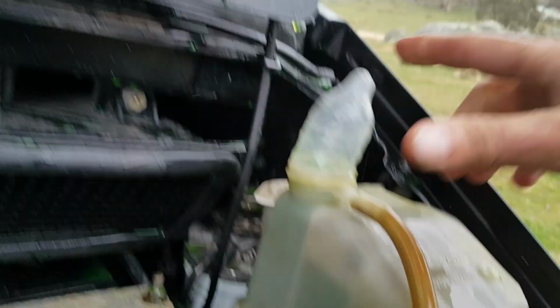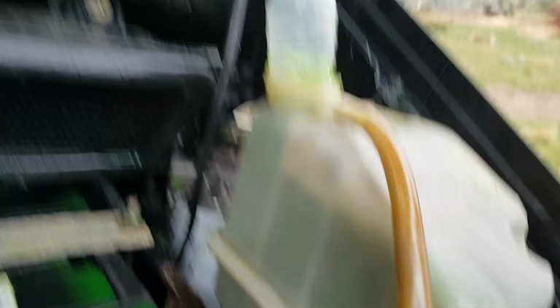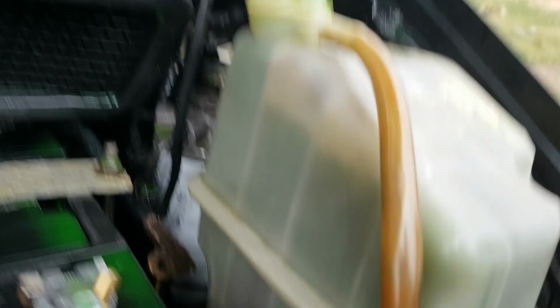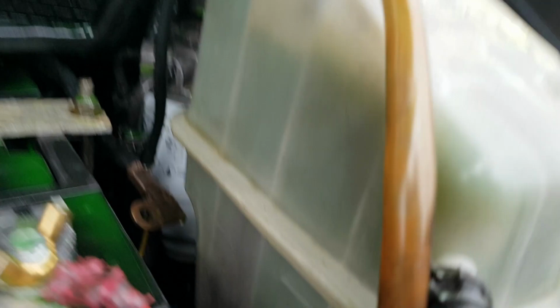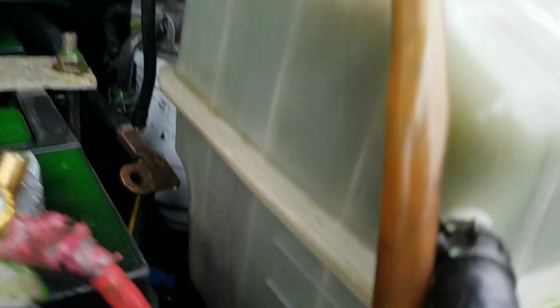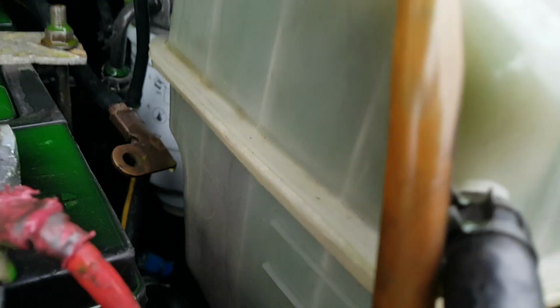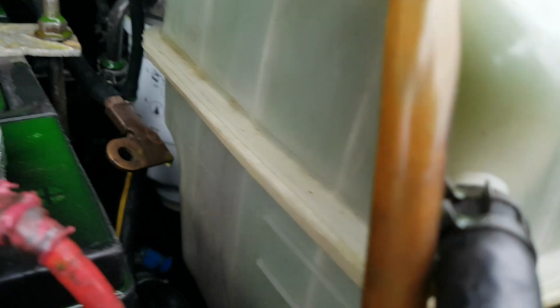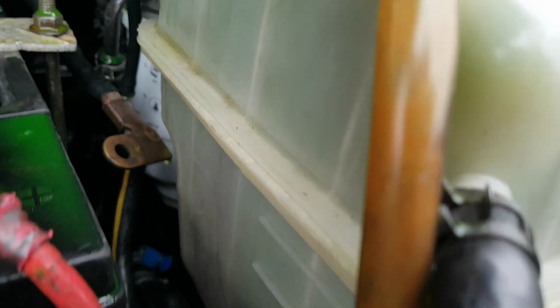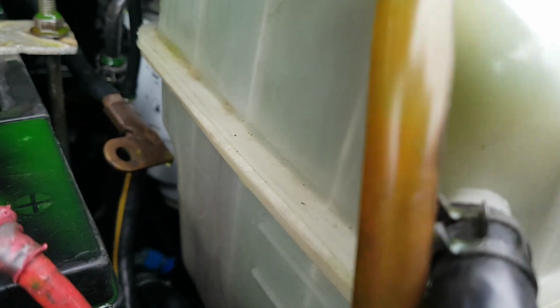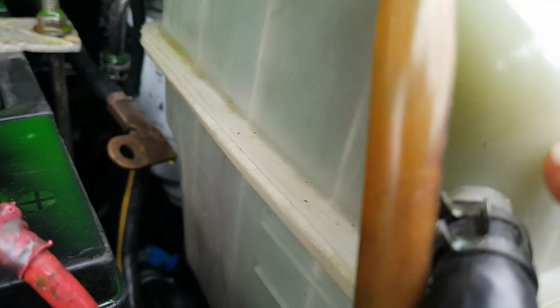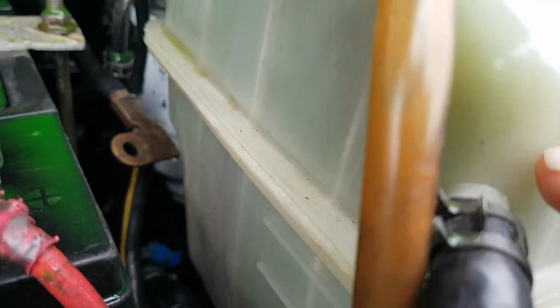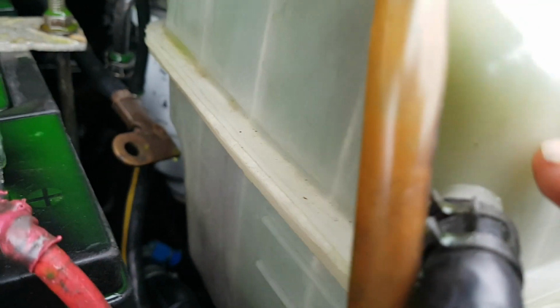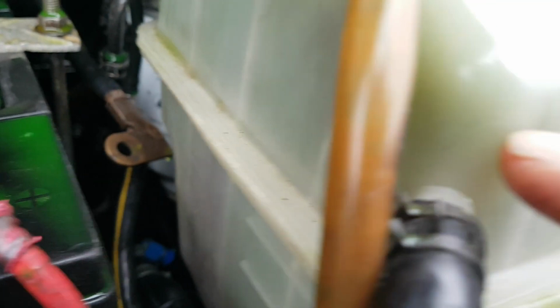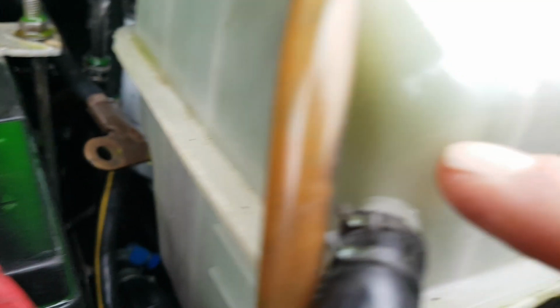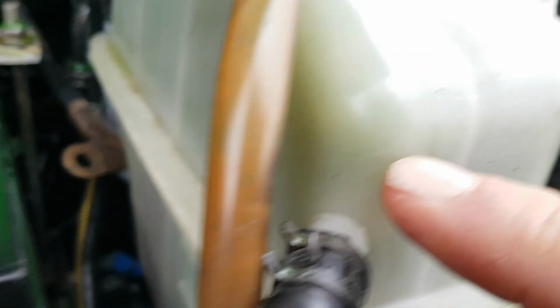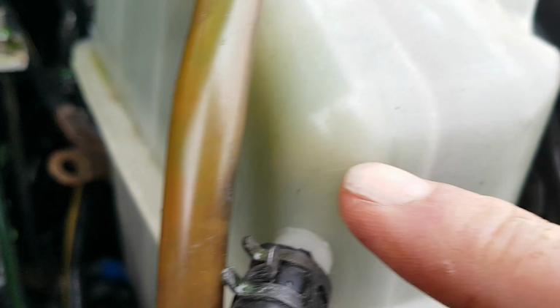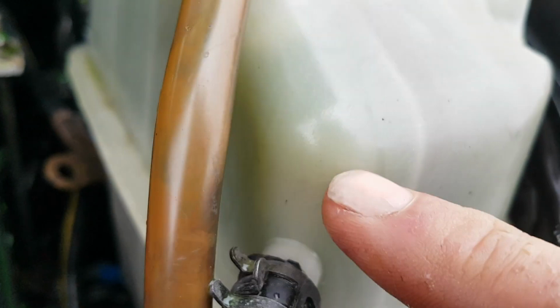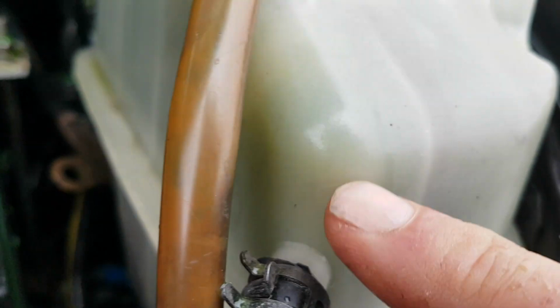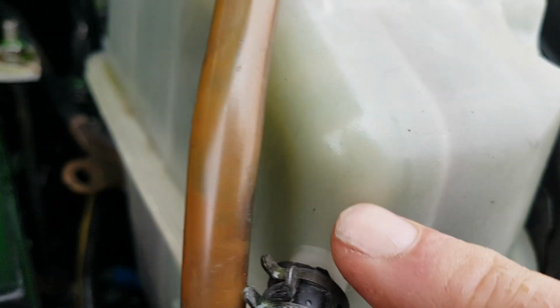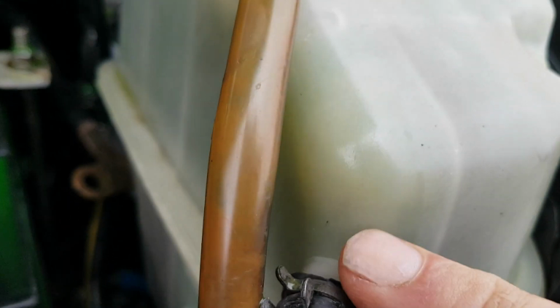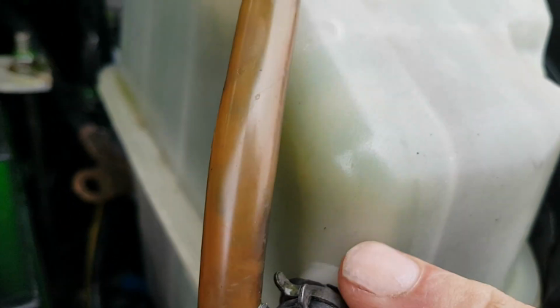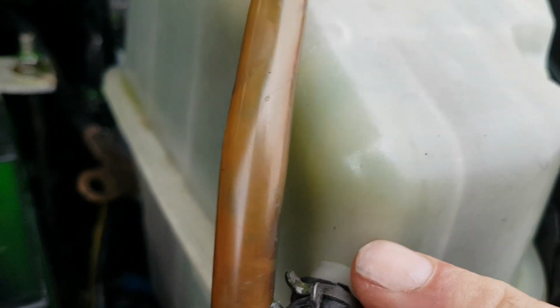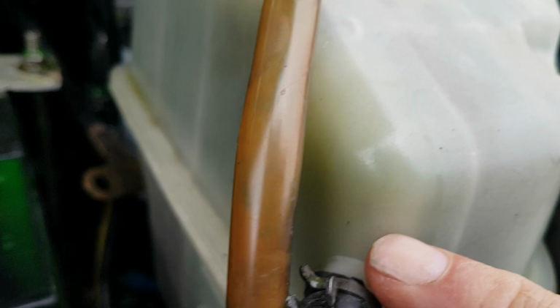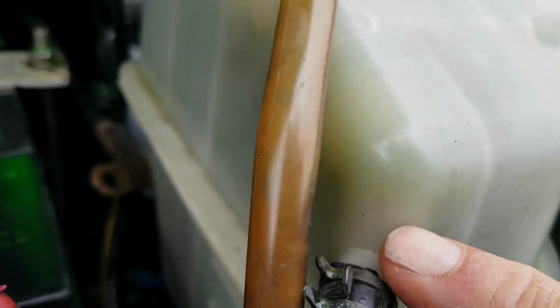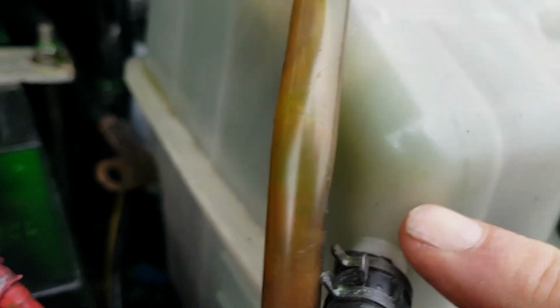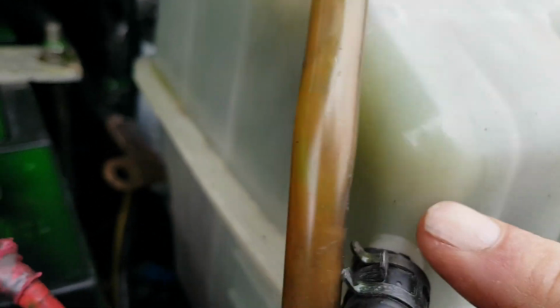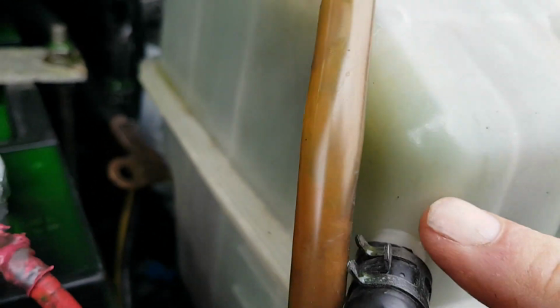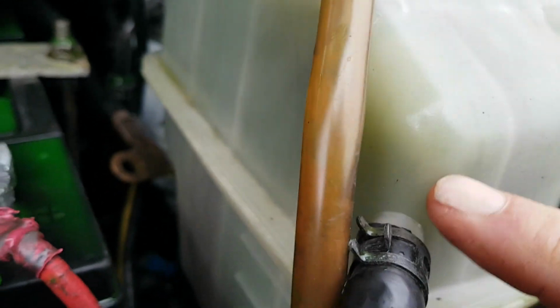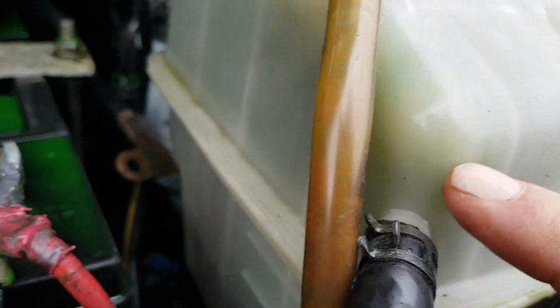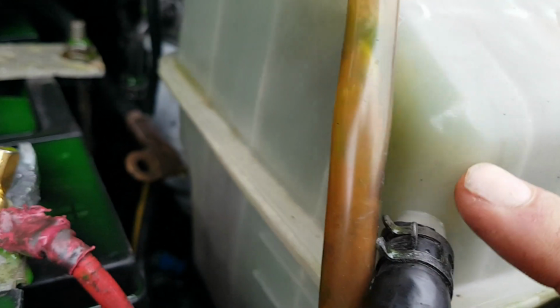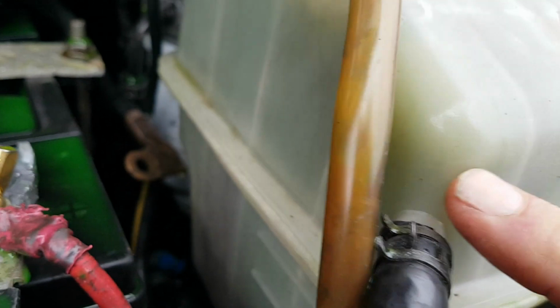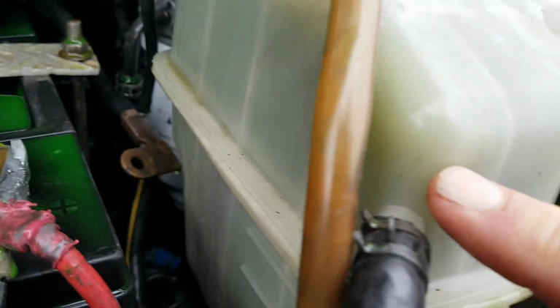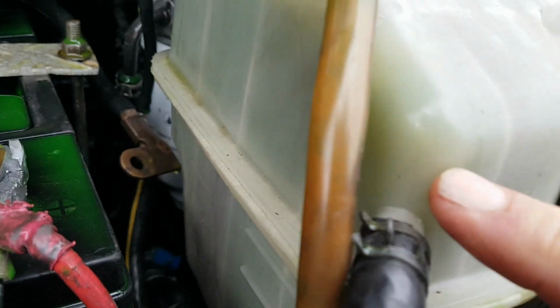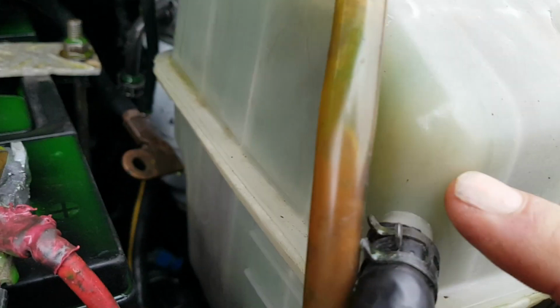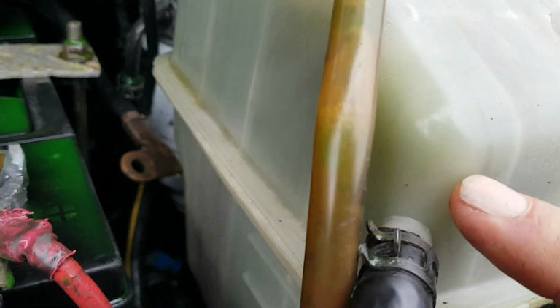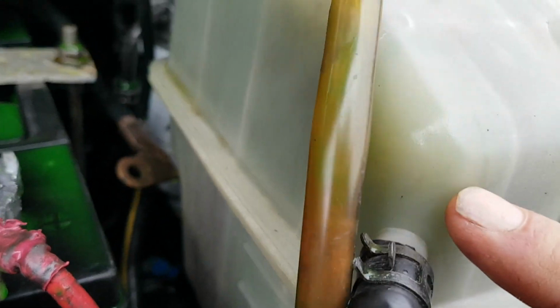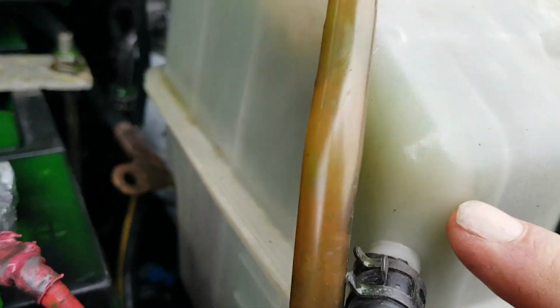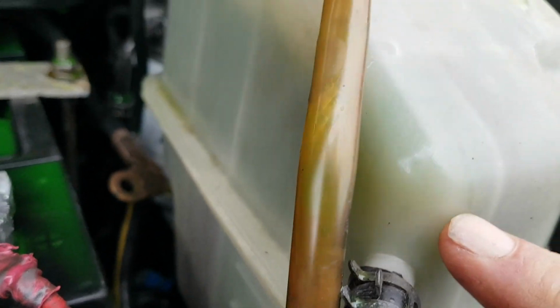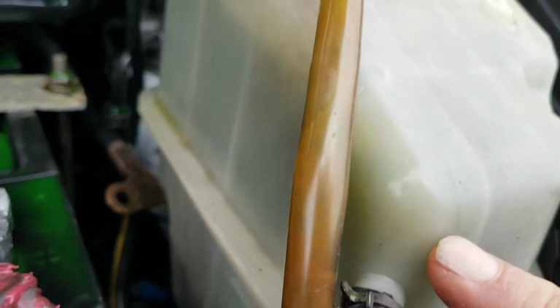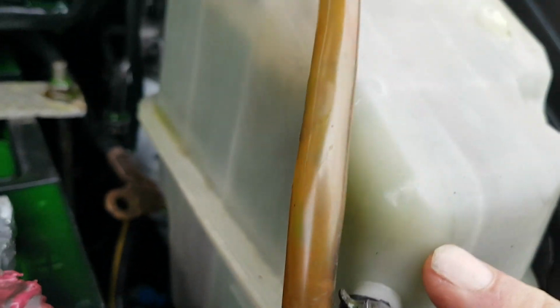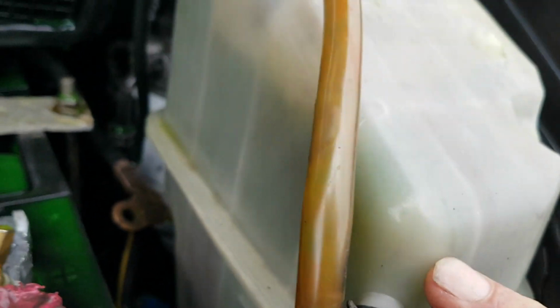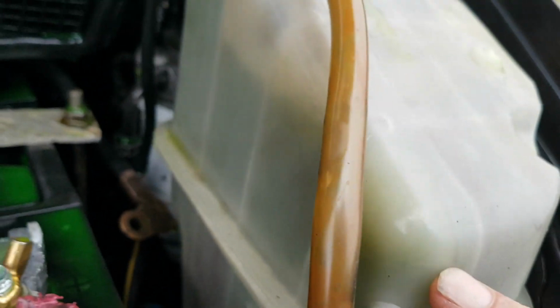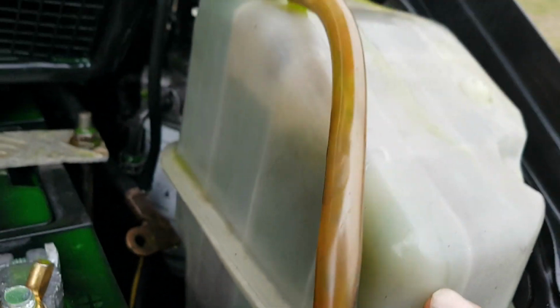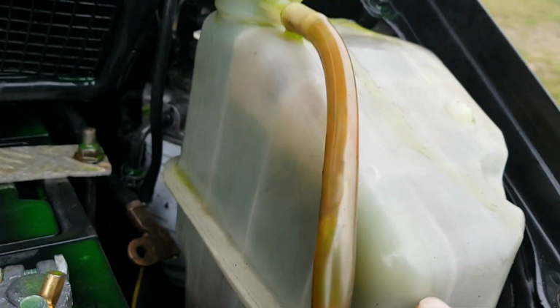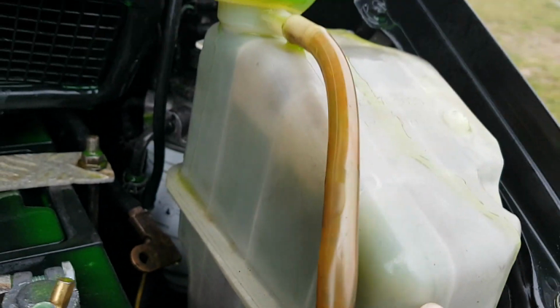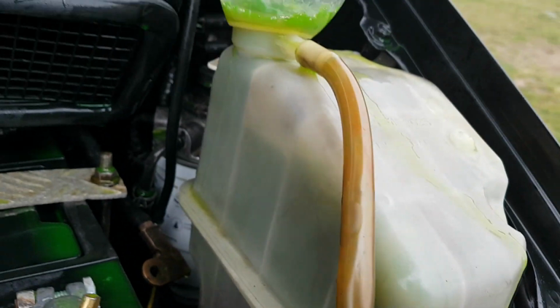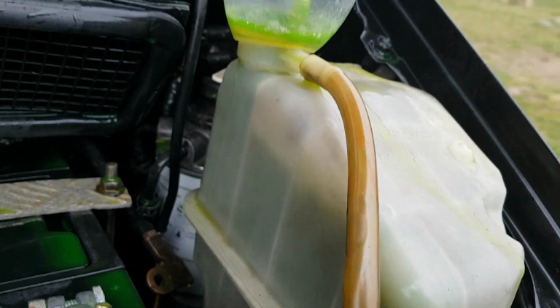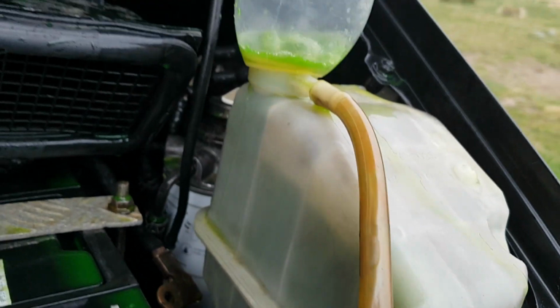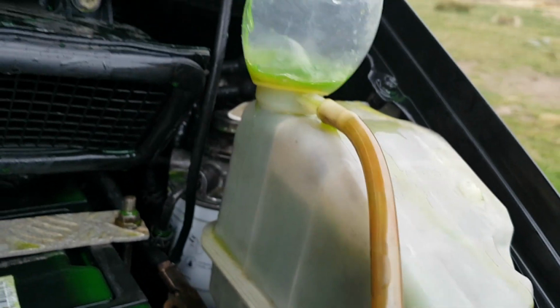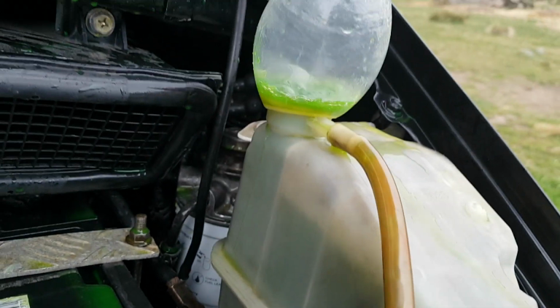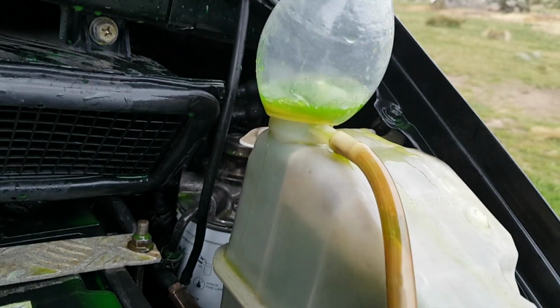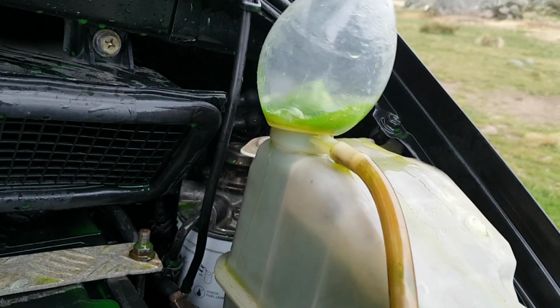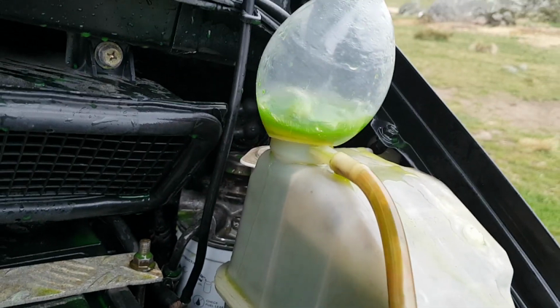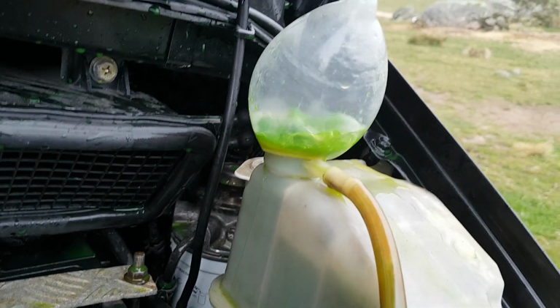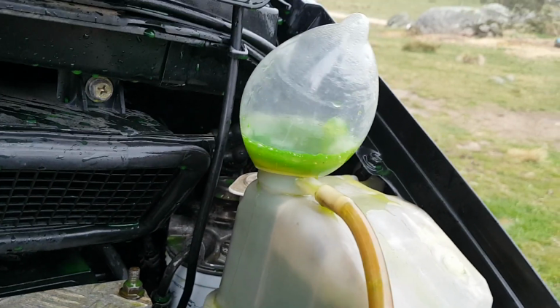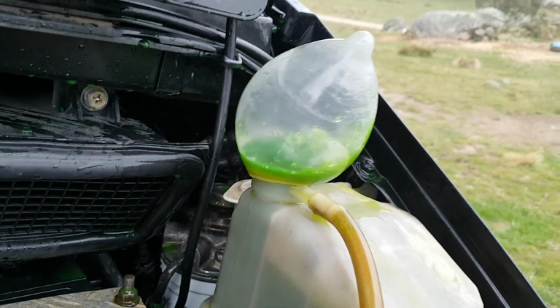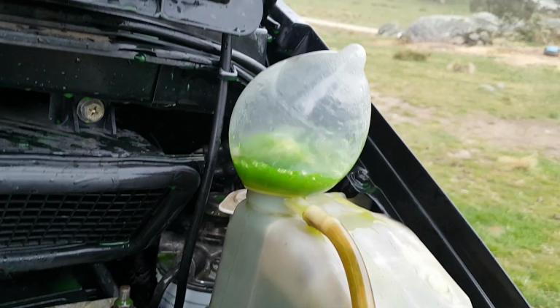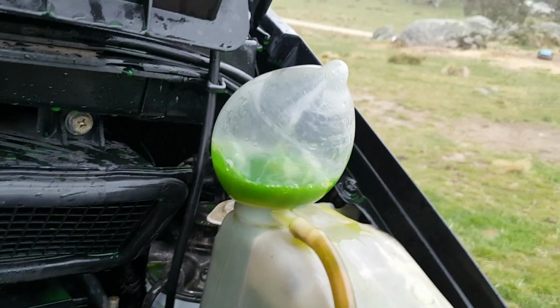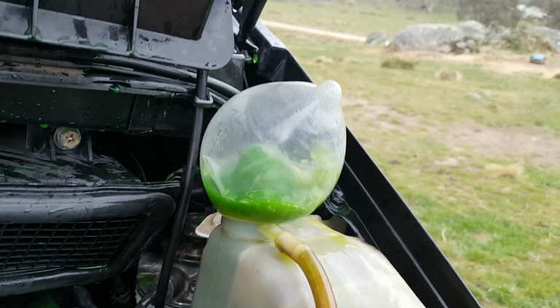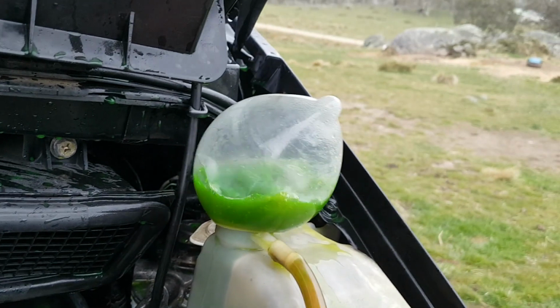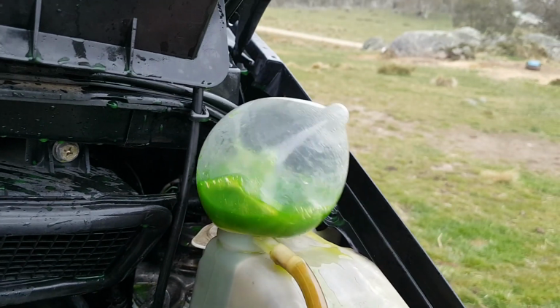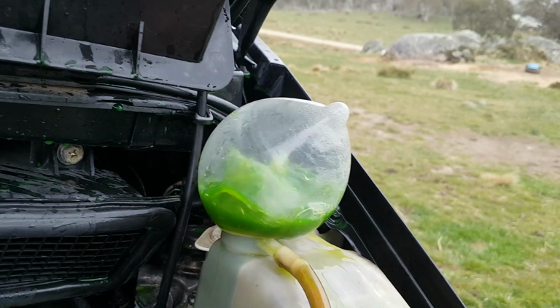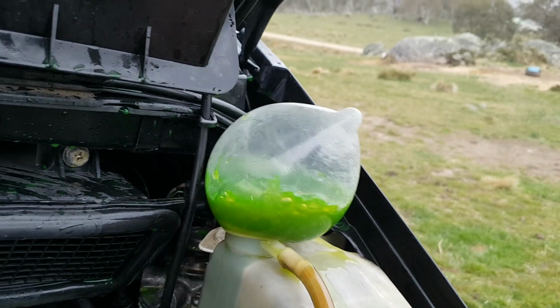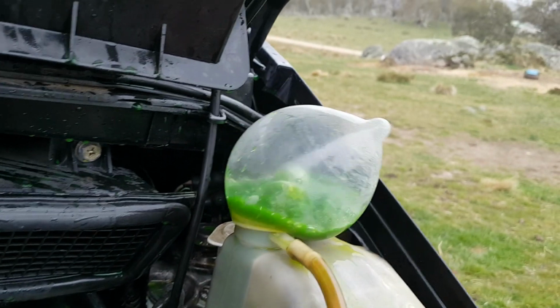Have a look at the bubbles coming through. If you don't think there's a head gasket problem or a cracked head, you've got another thing coming.